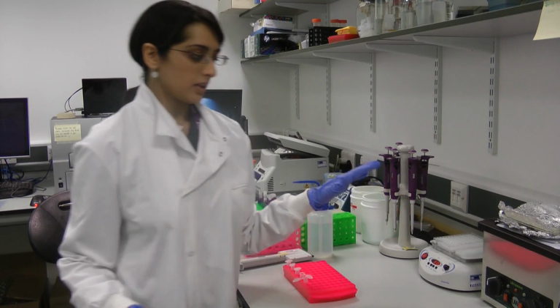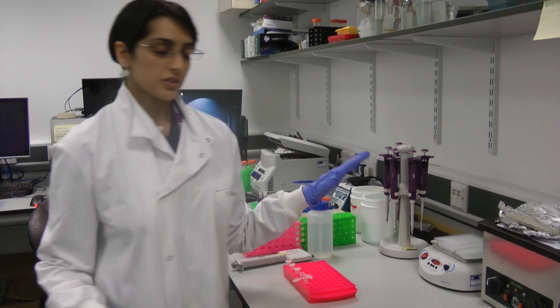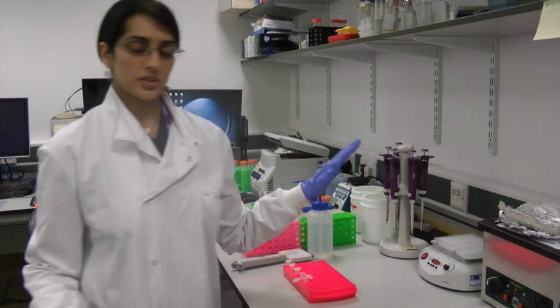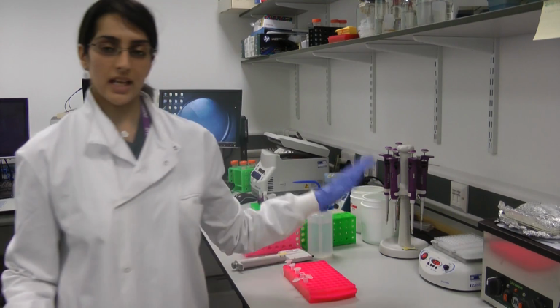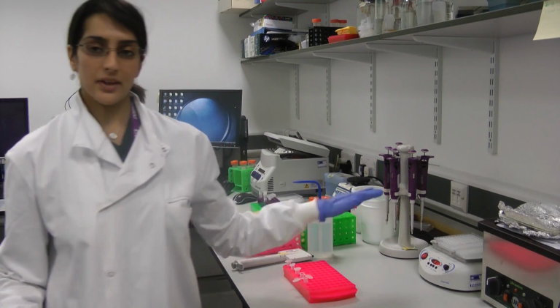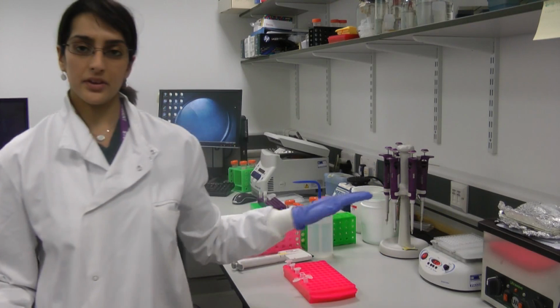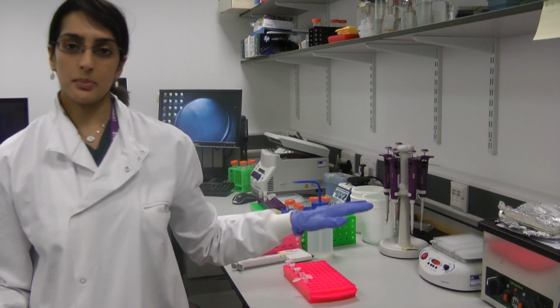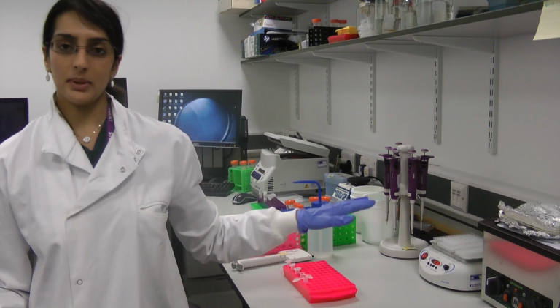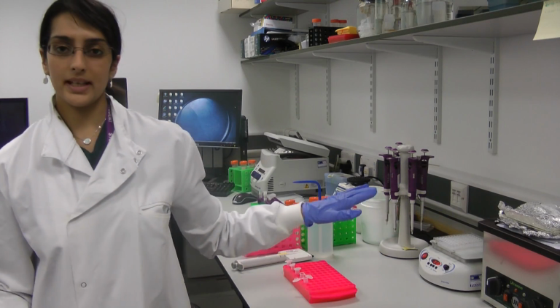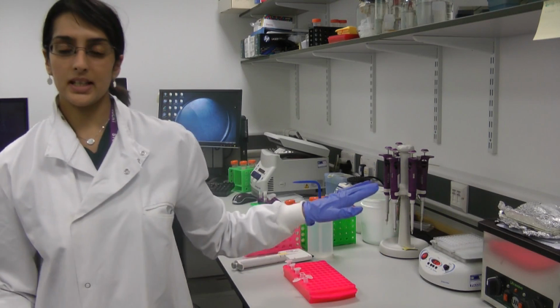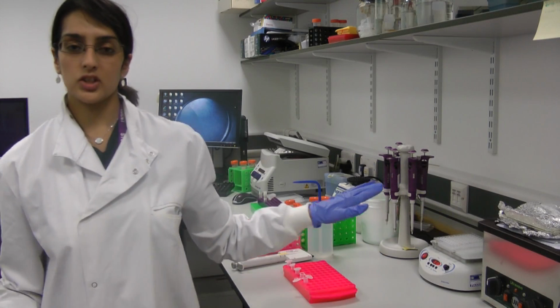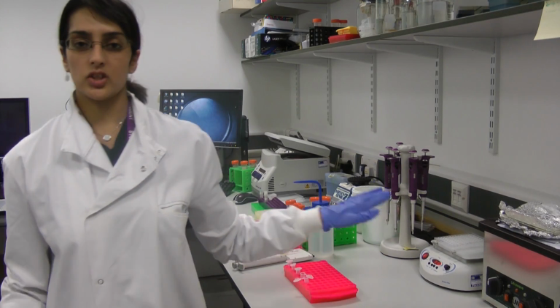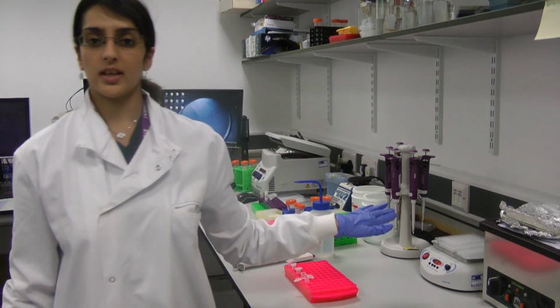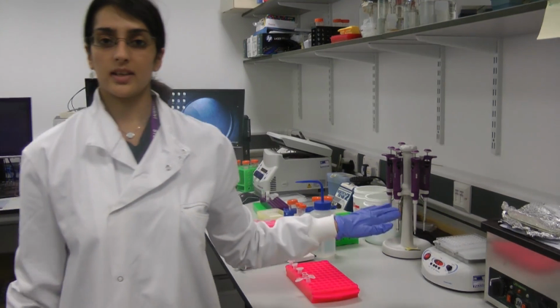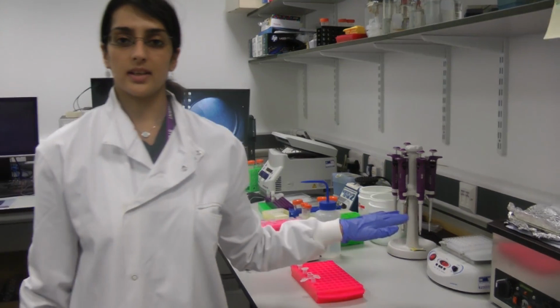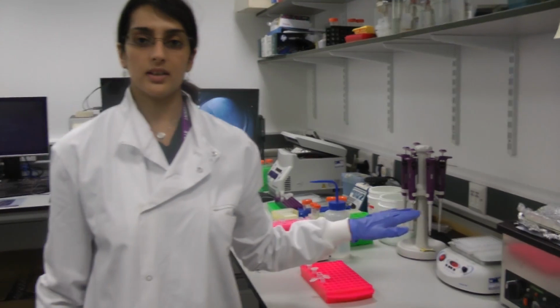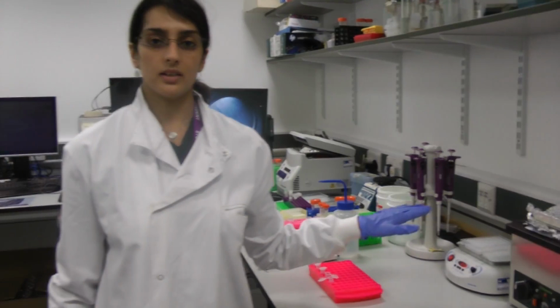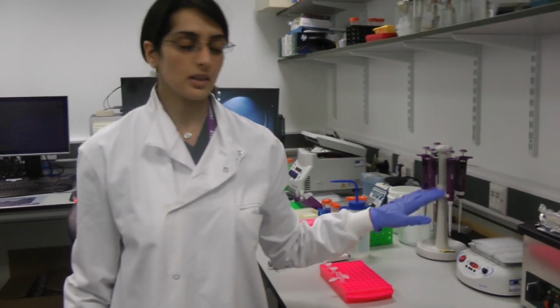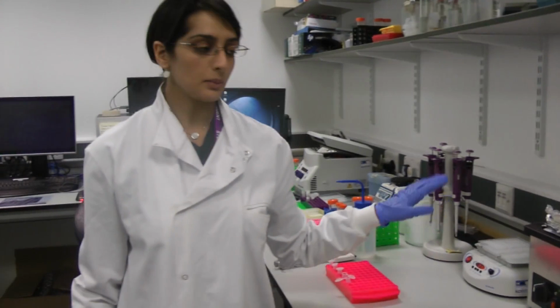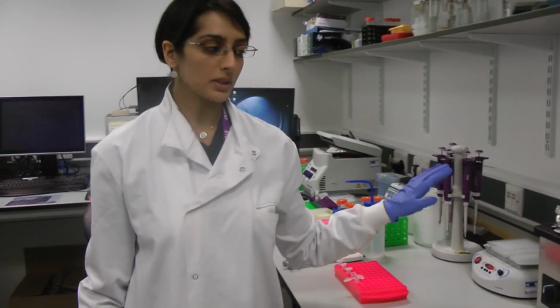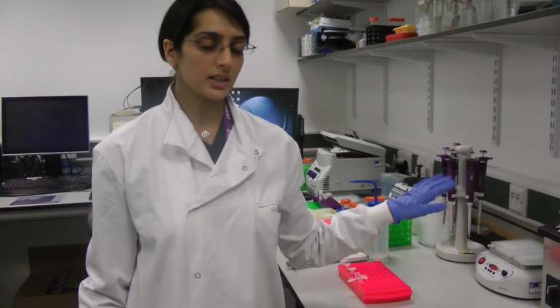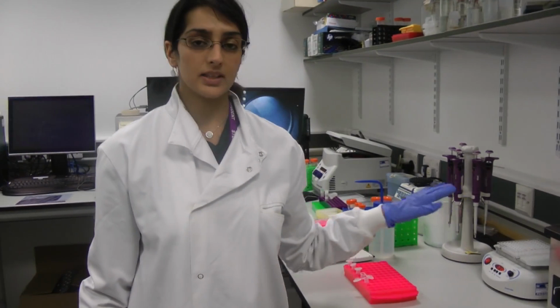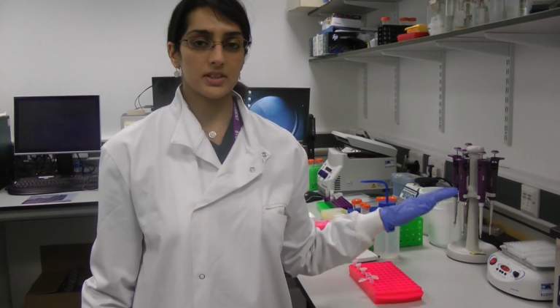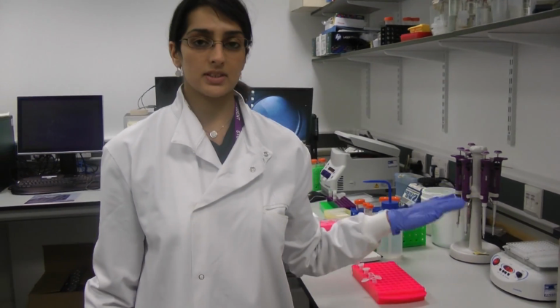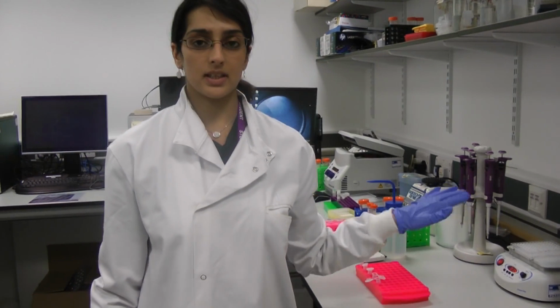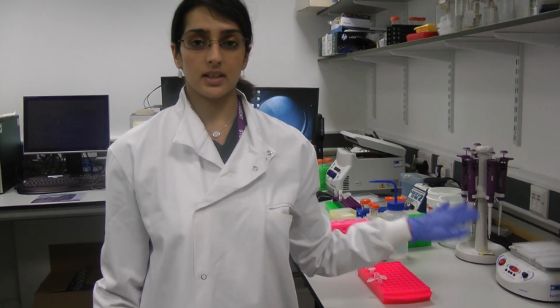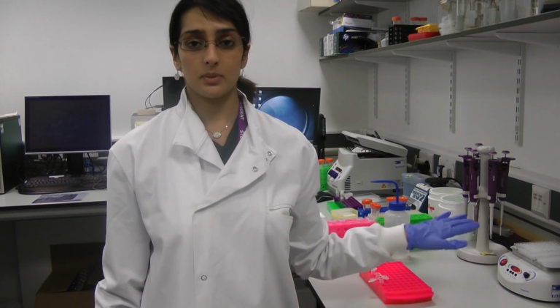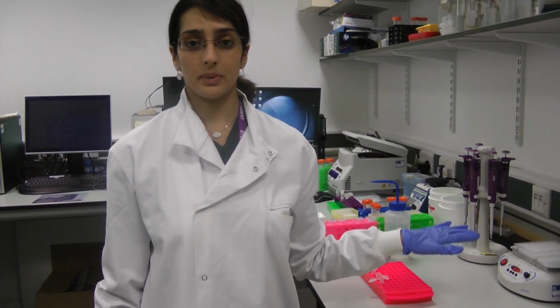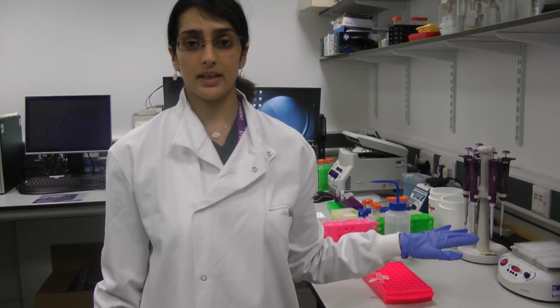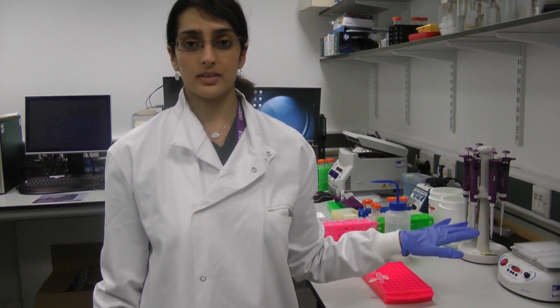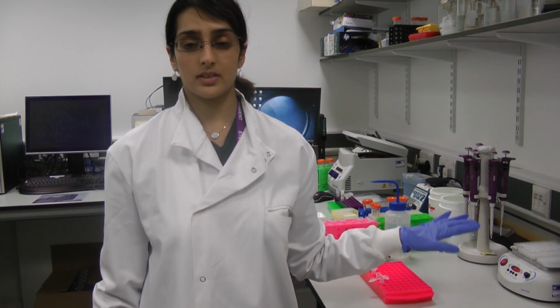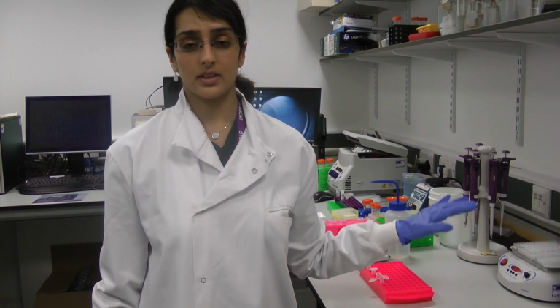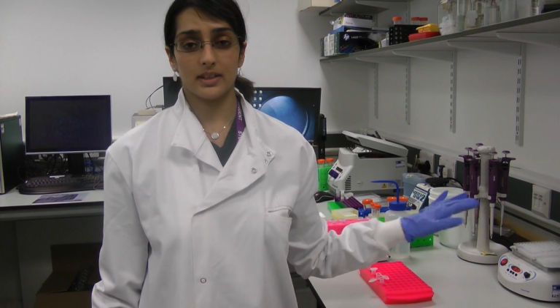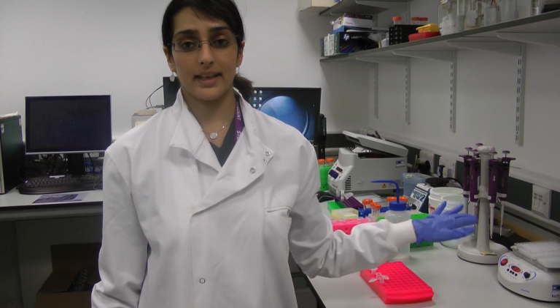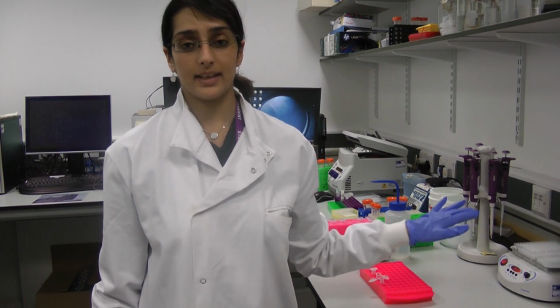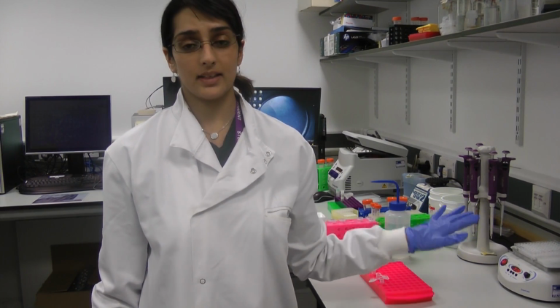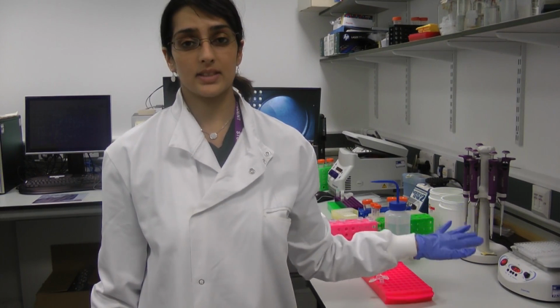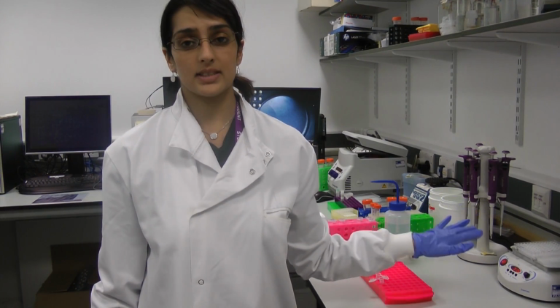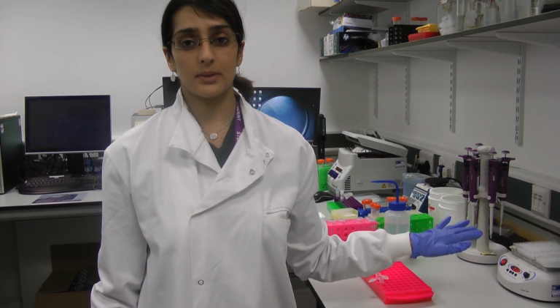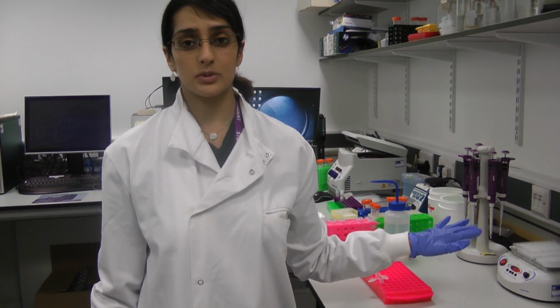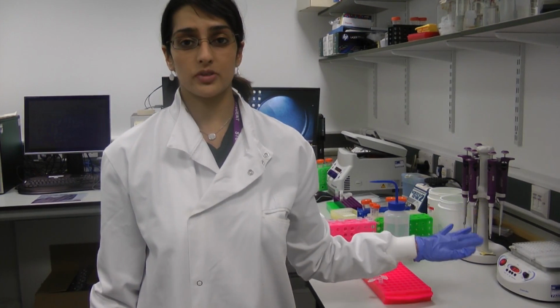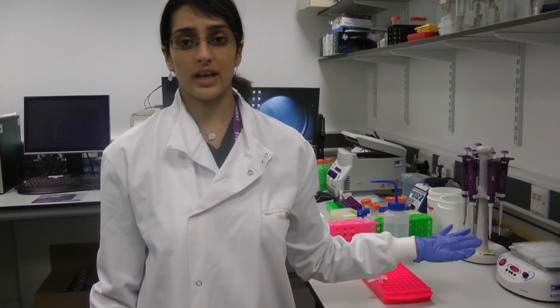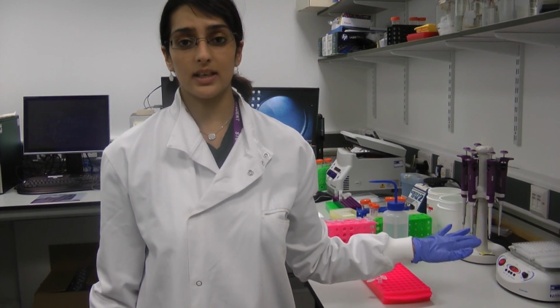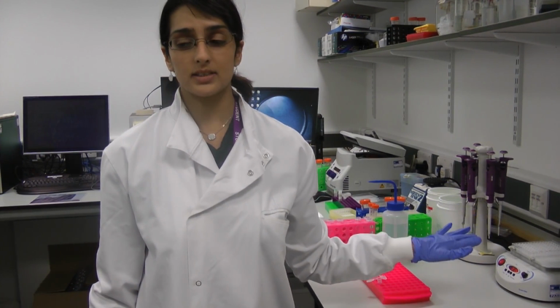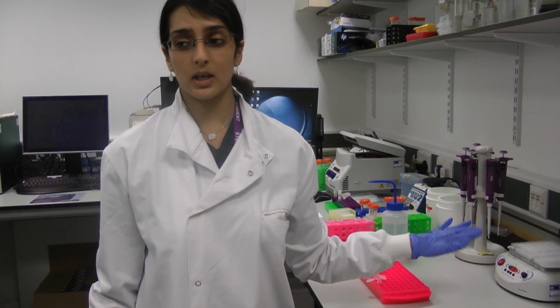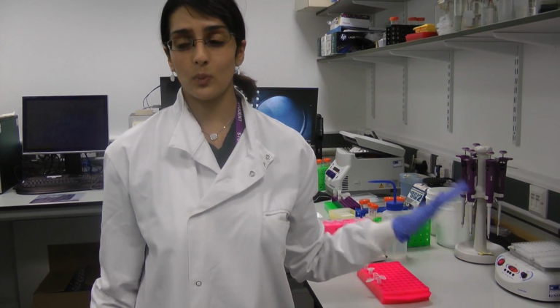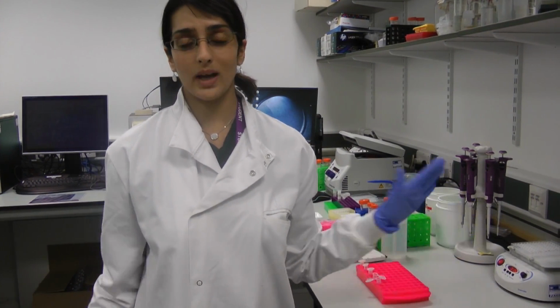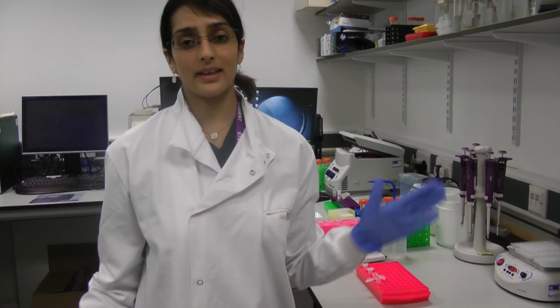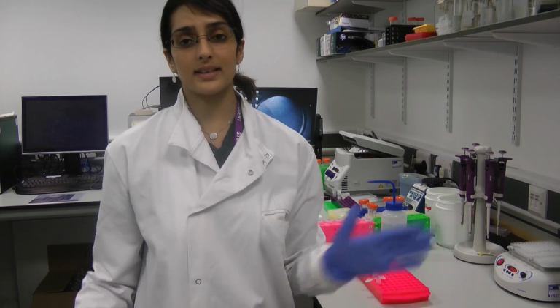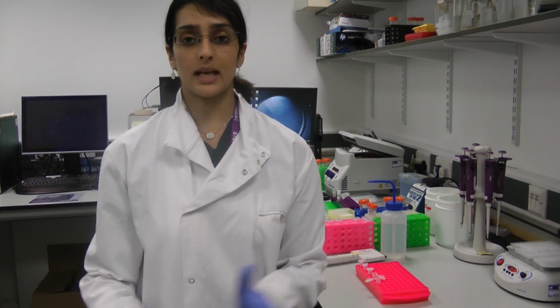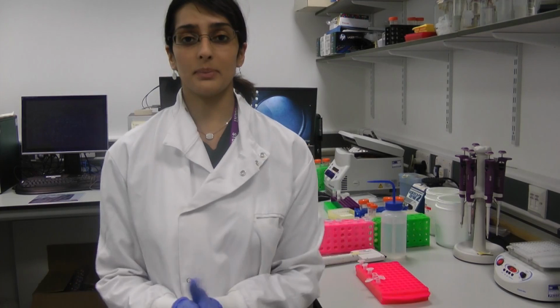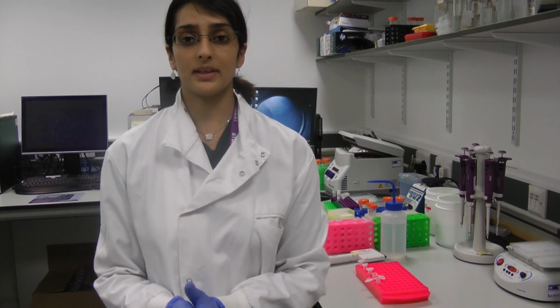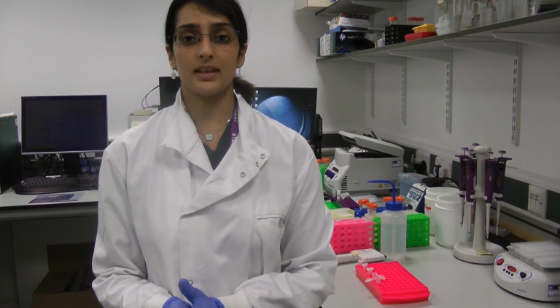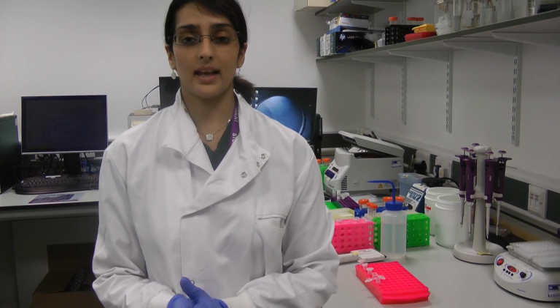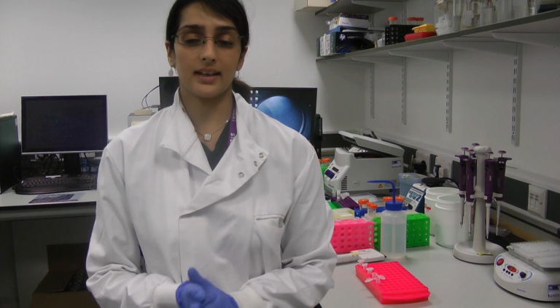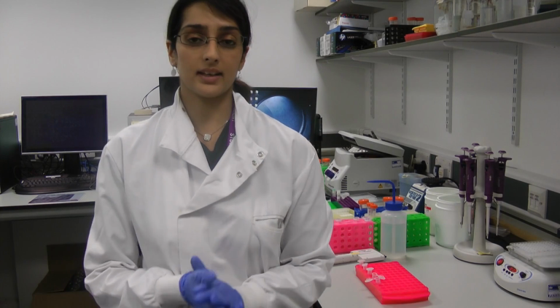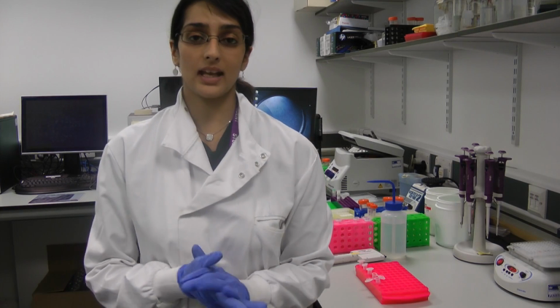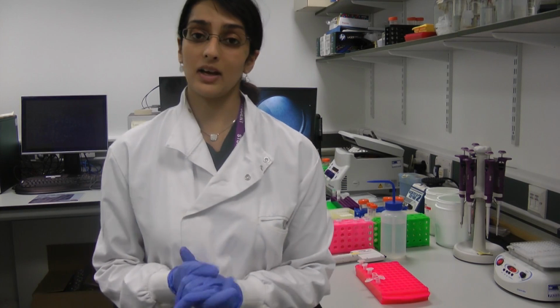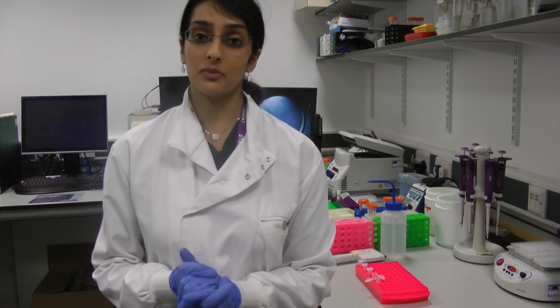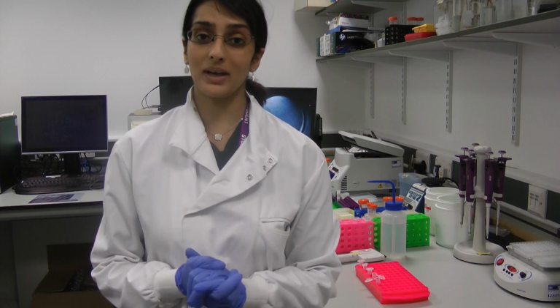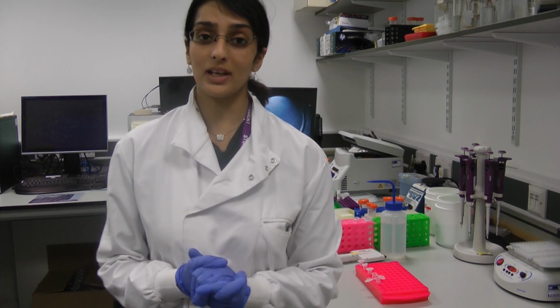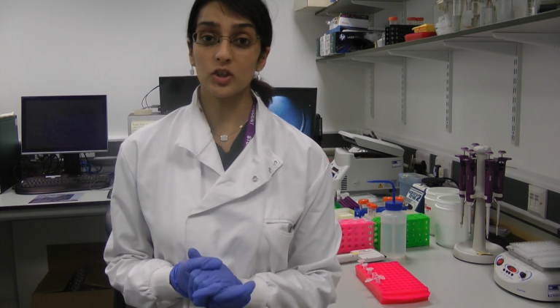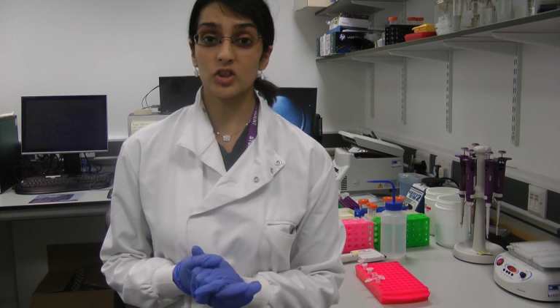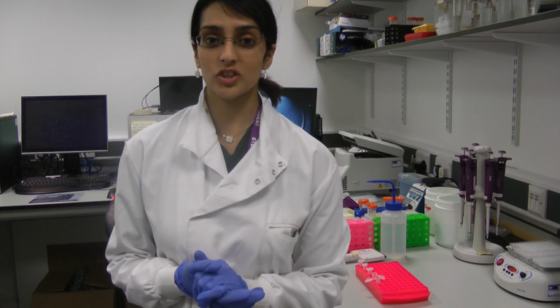So now that the plate is shaking, I'm going to leave it to incubate, give it time to react and while that's happening, I can now have my lunch.